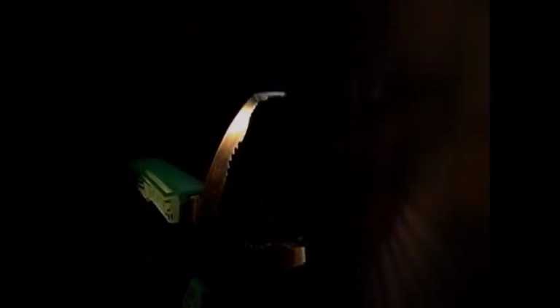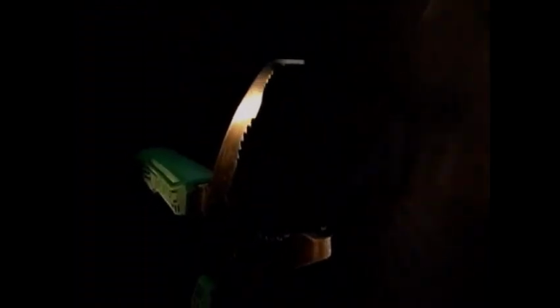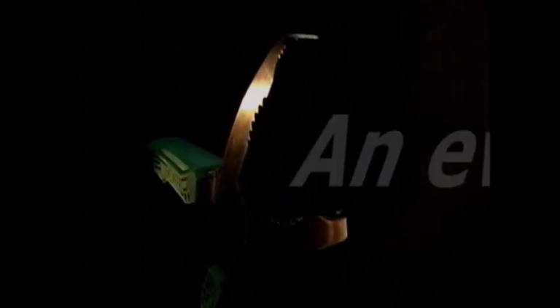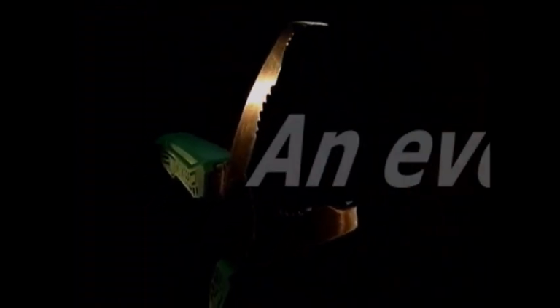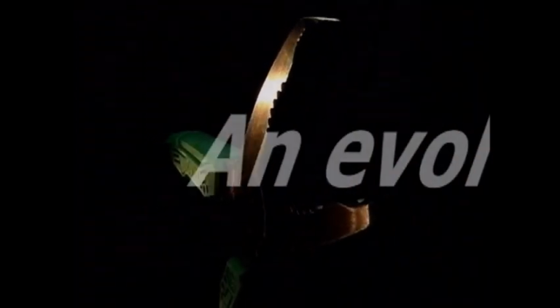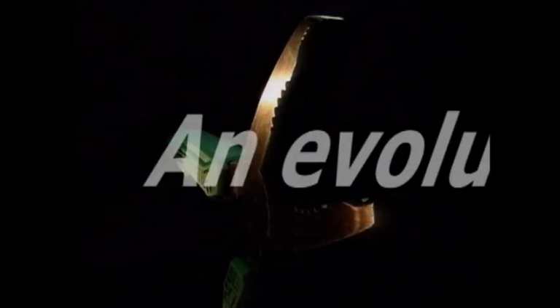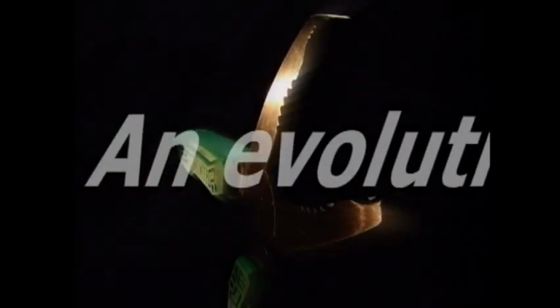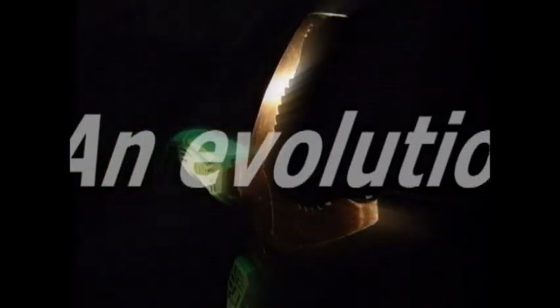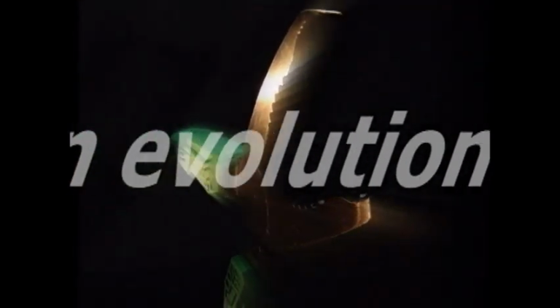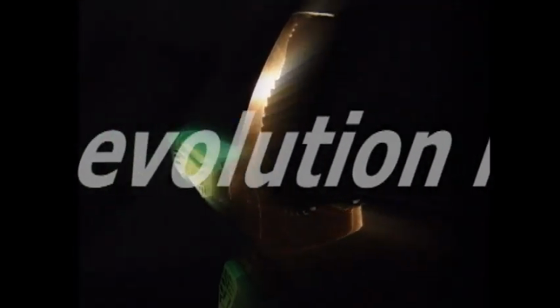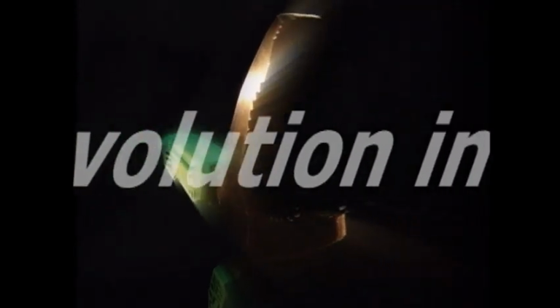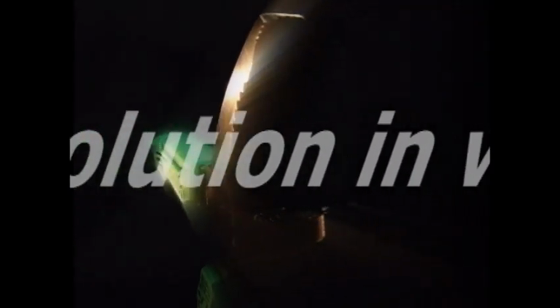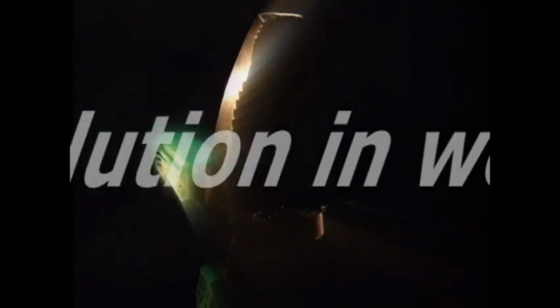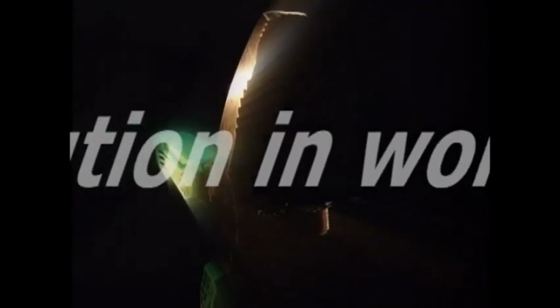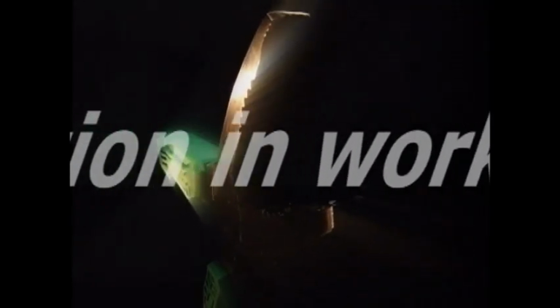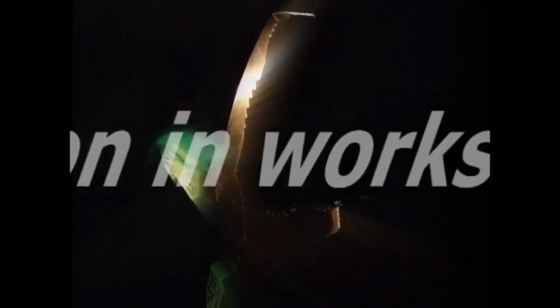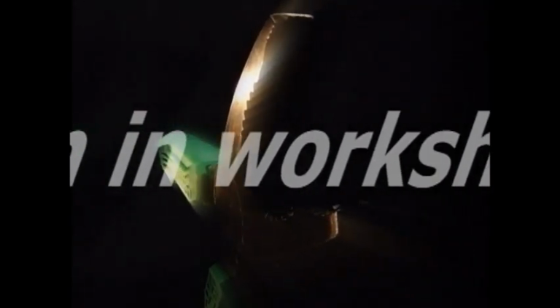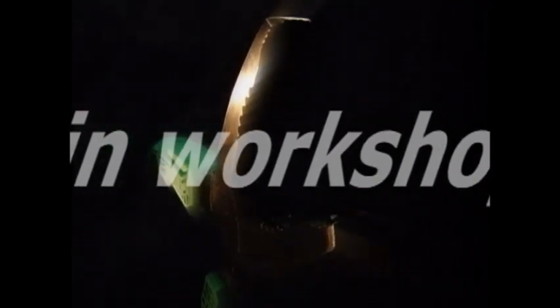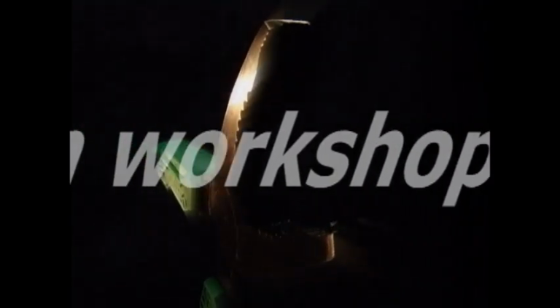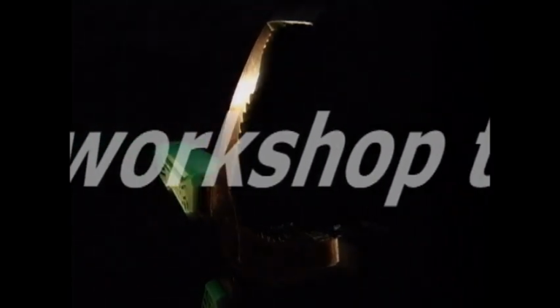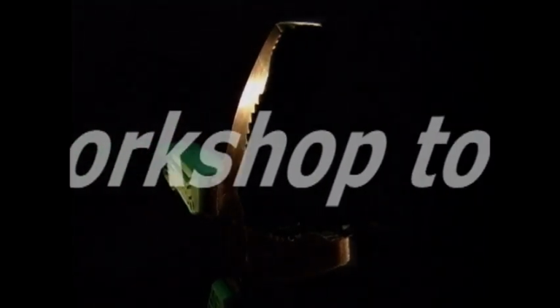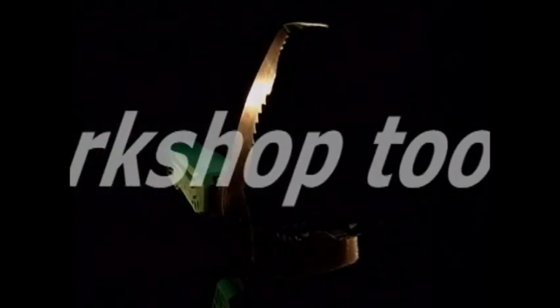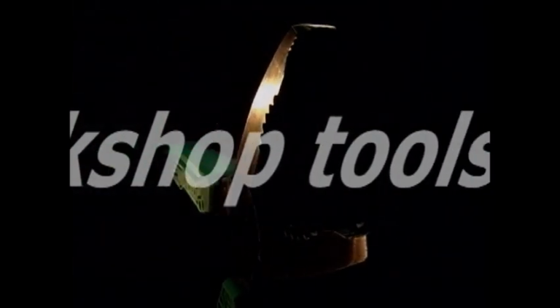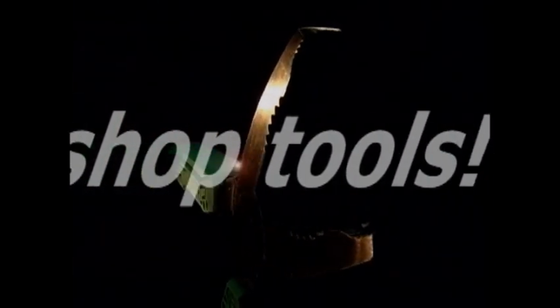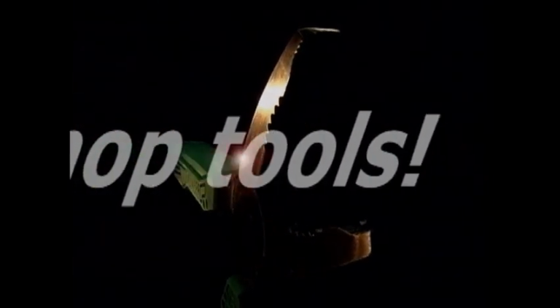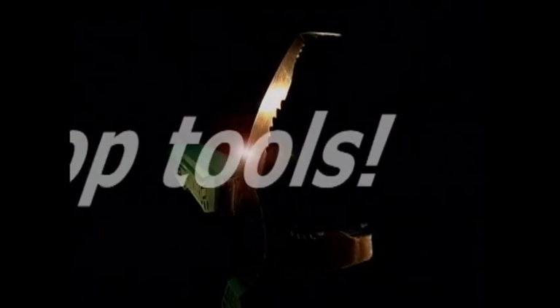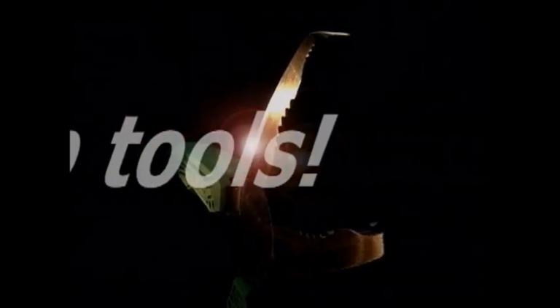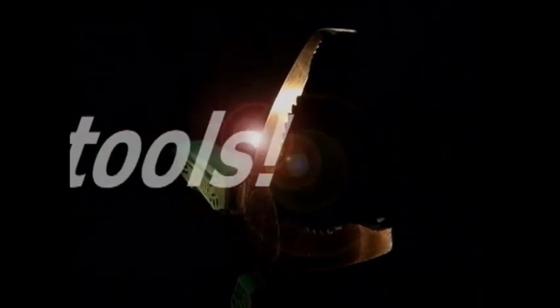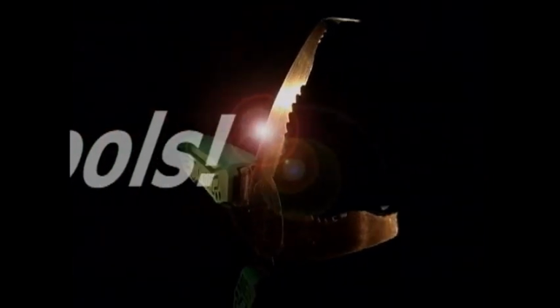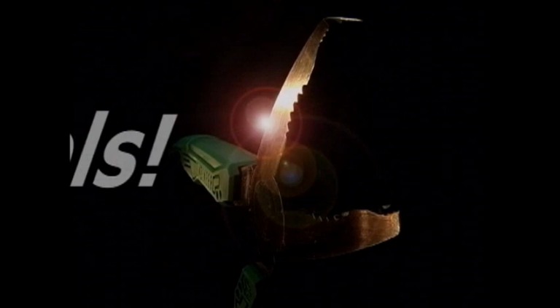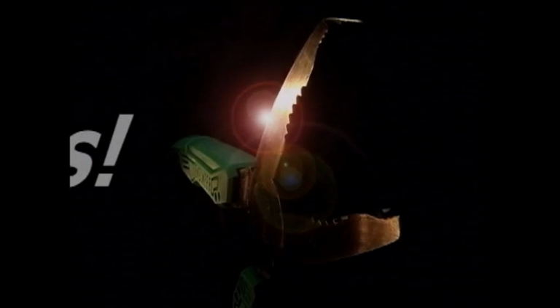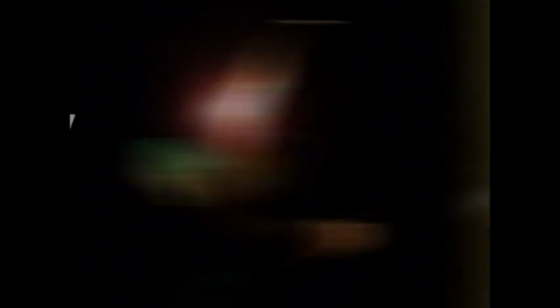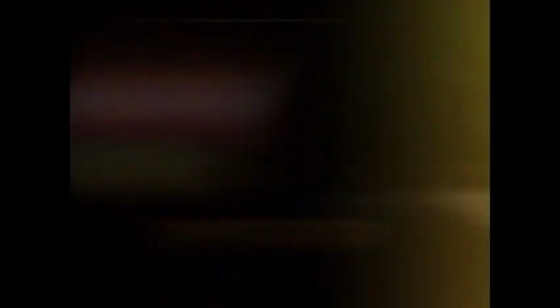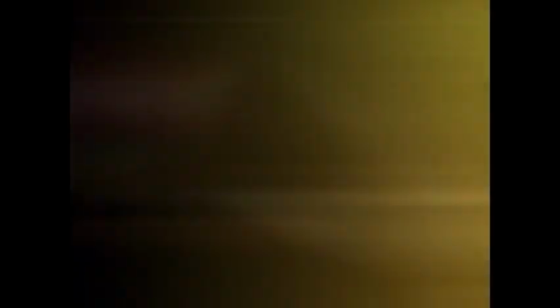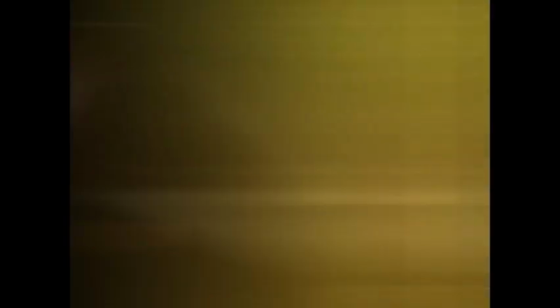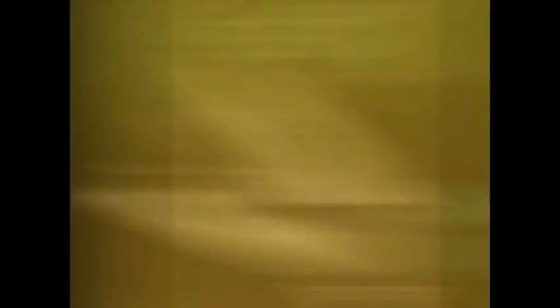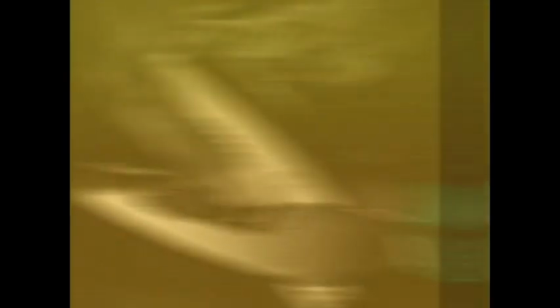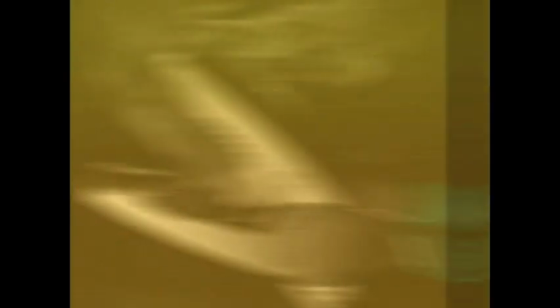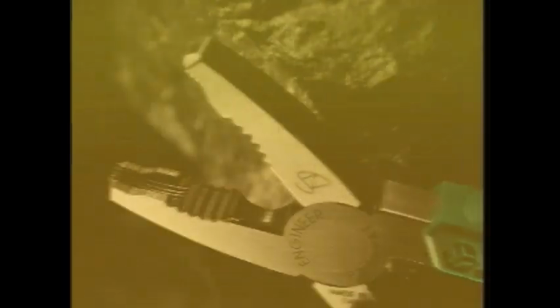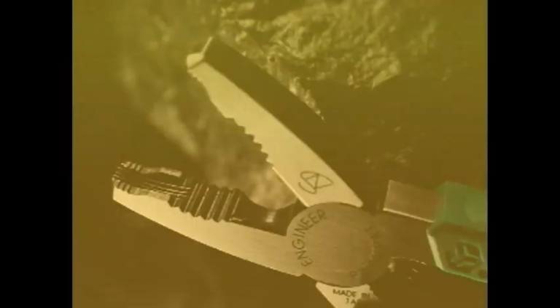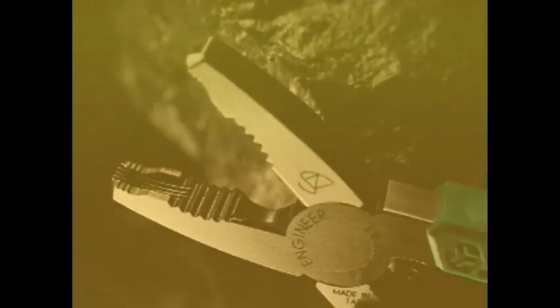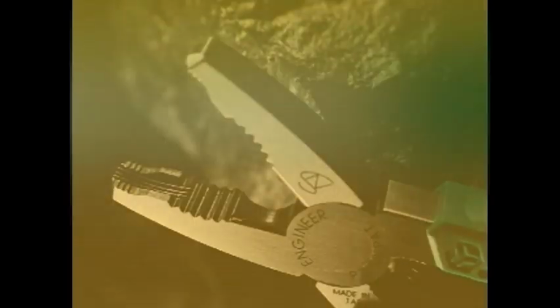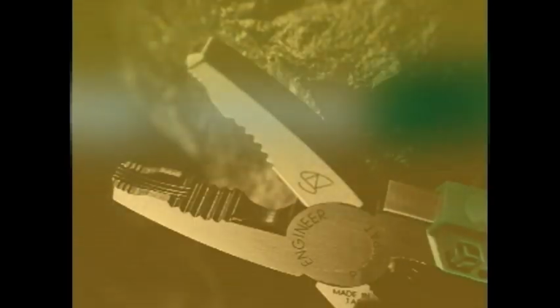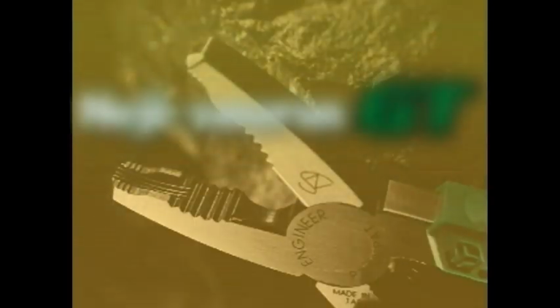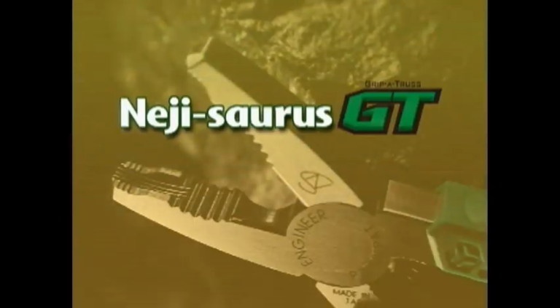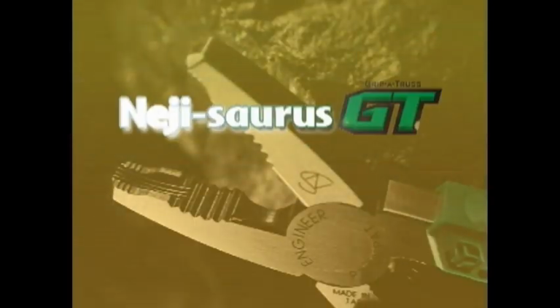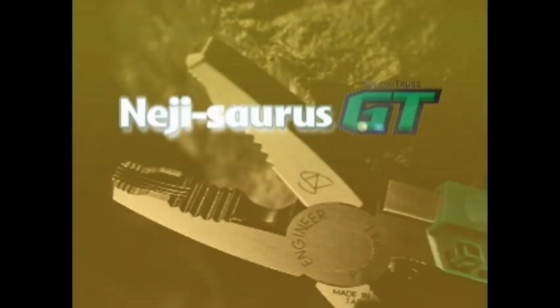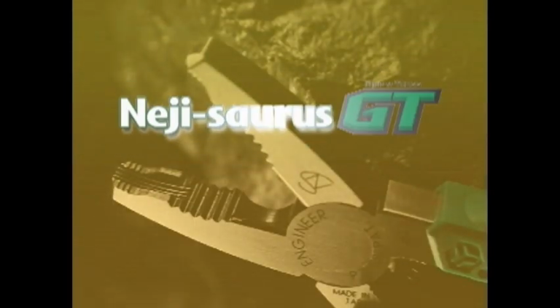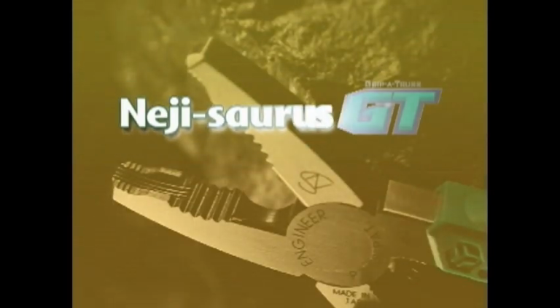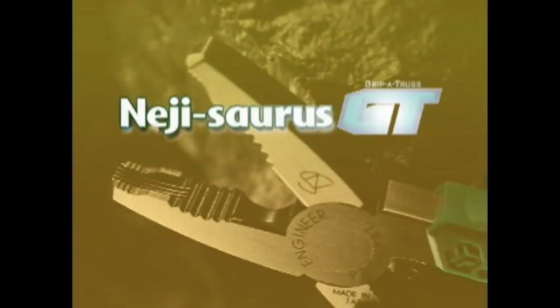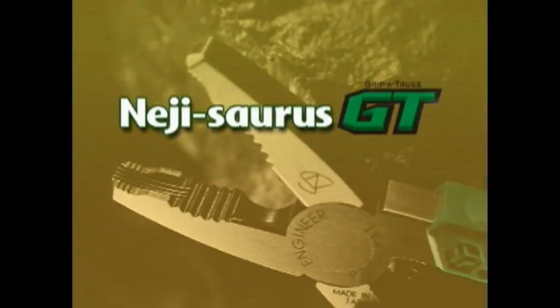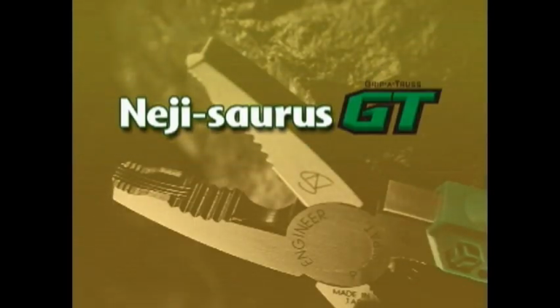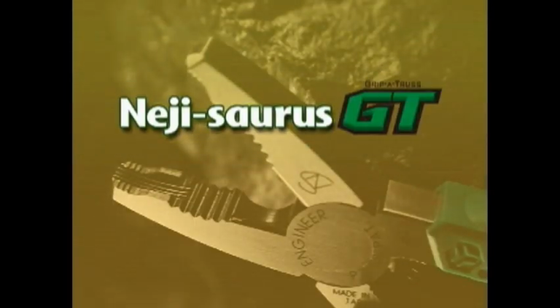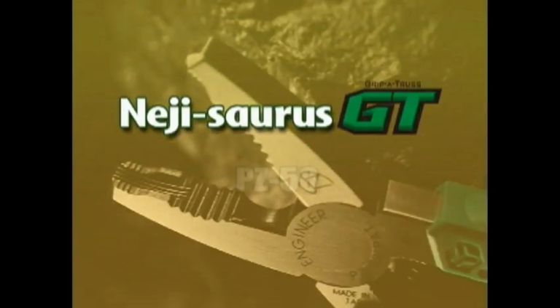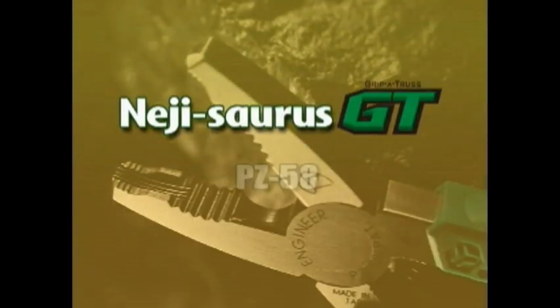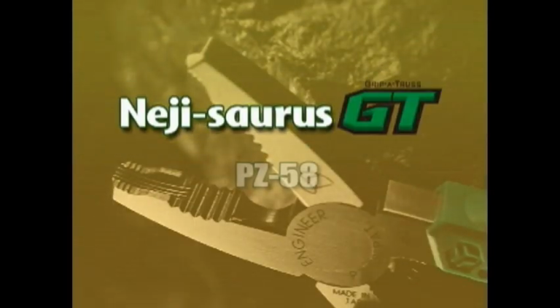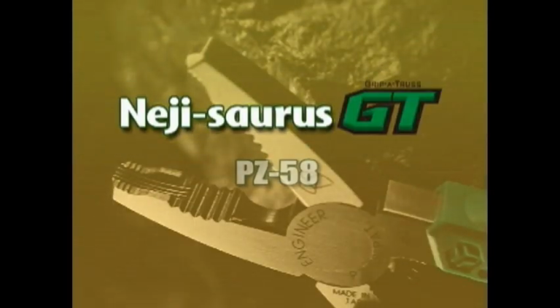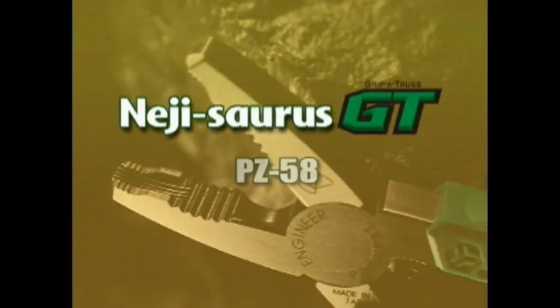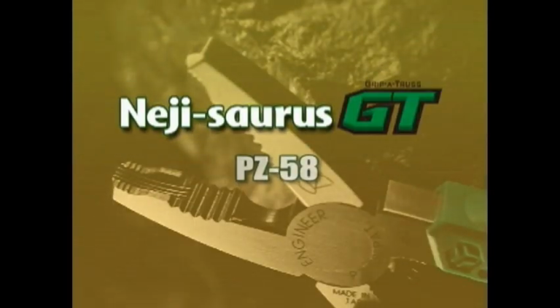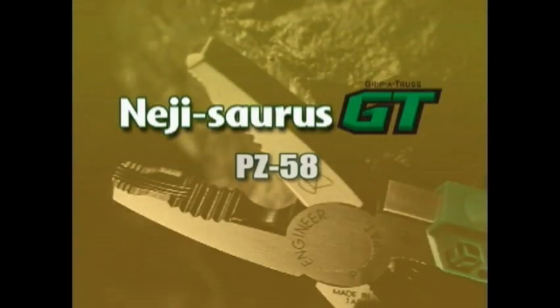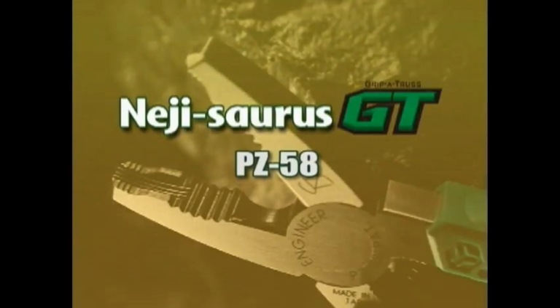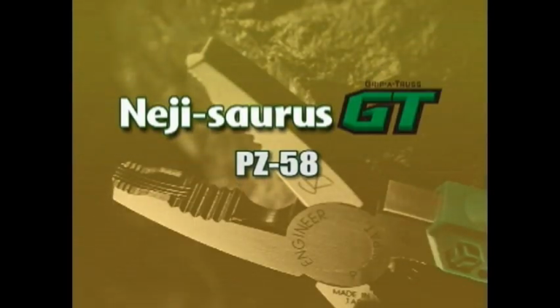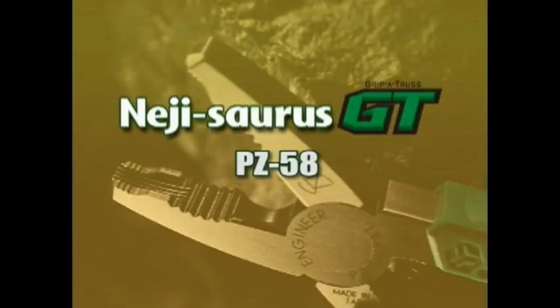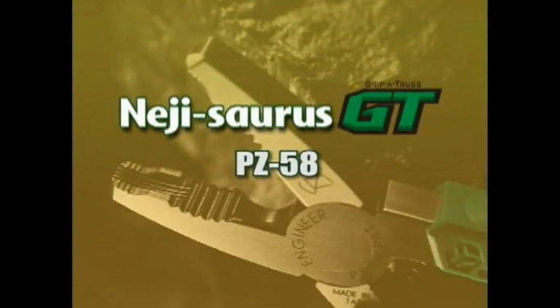An evolution in workshop tools, introducing the NejiSource GT.